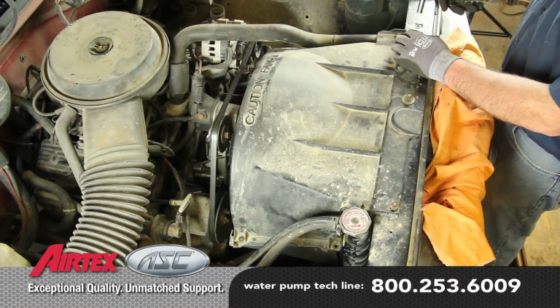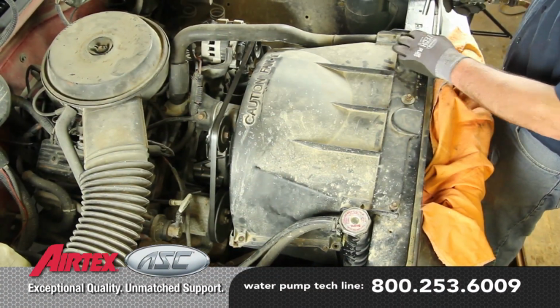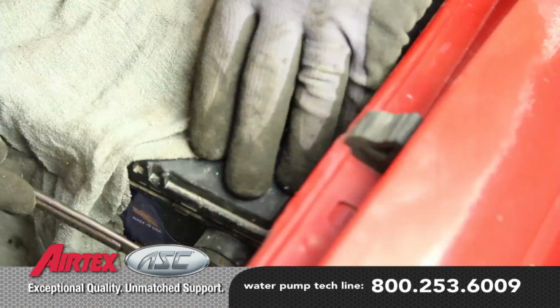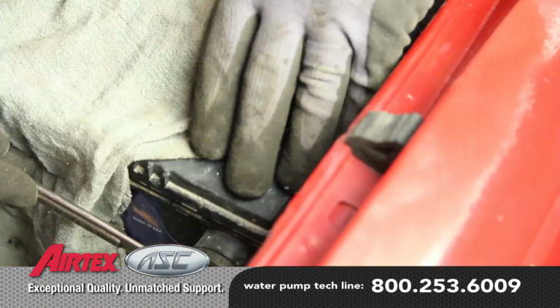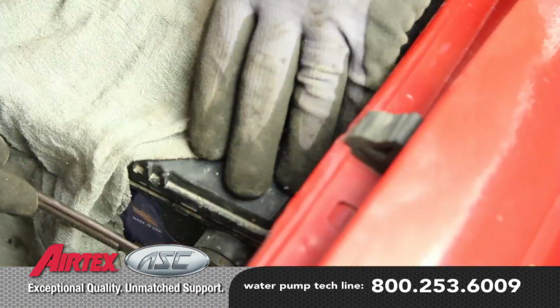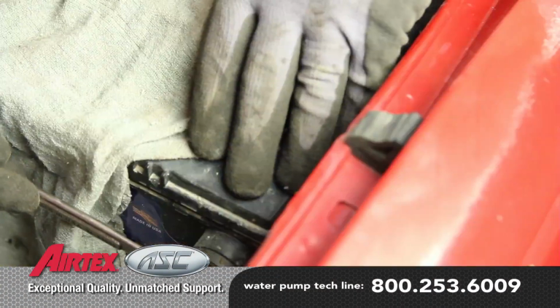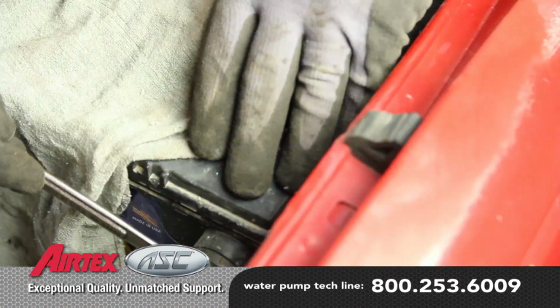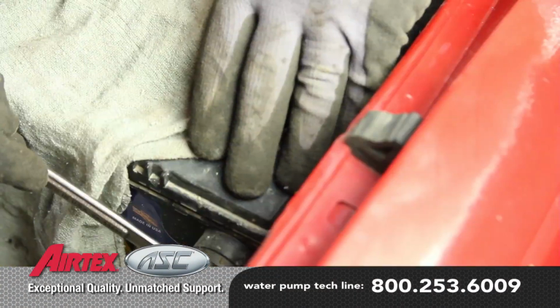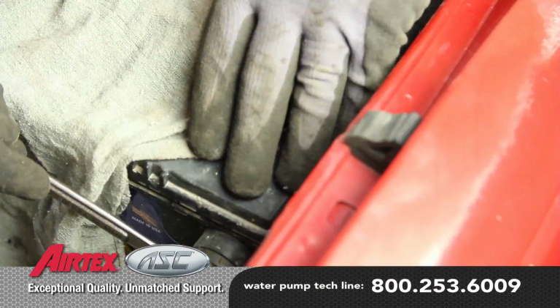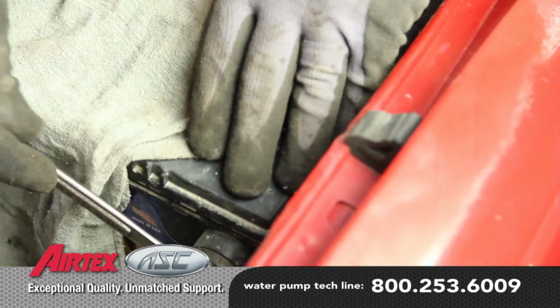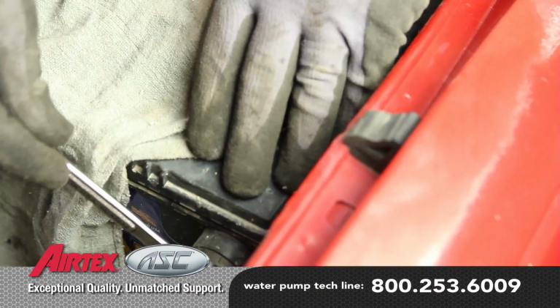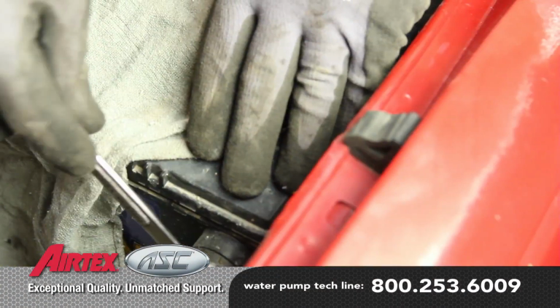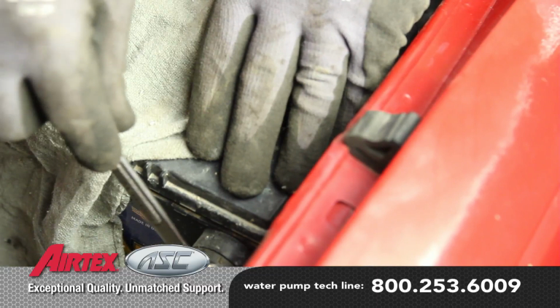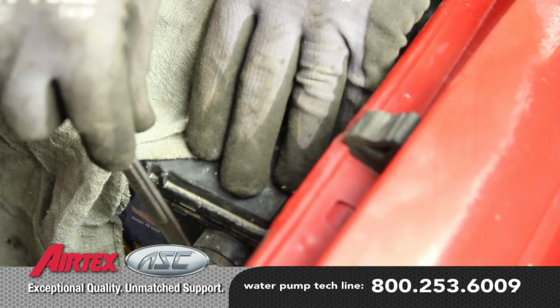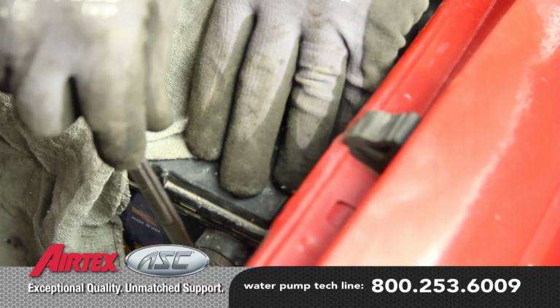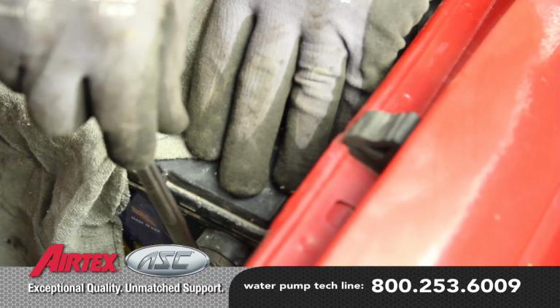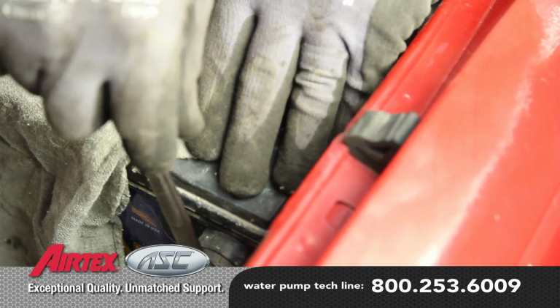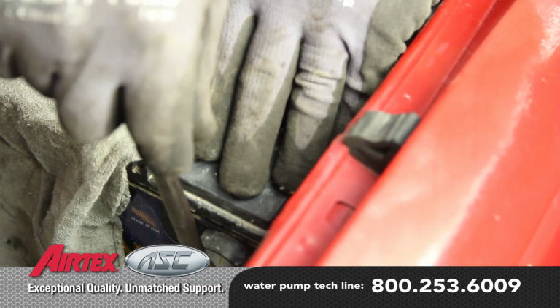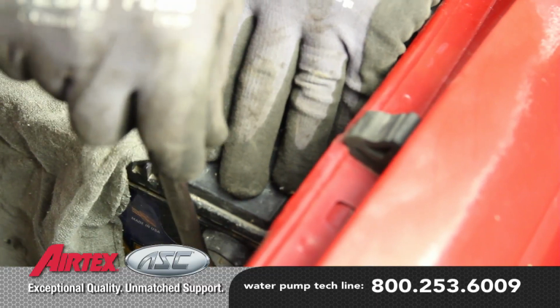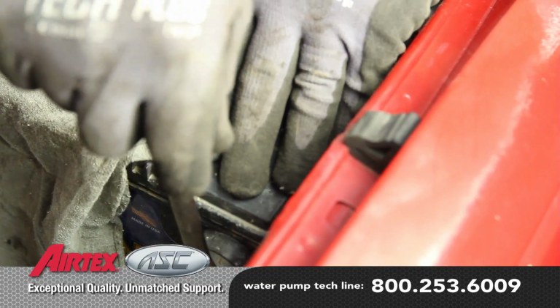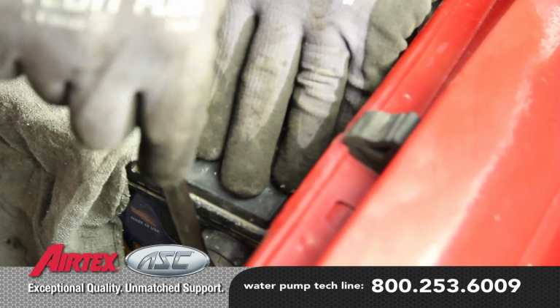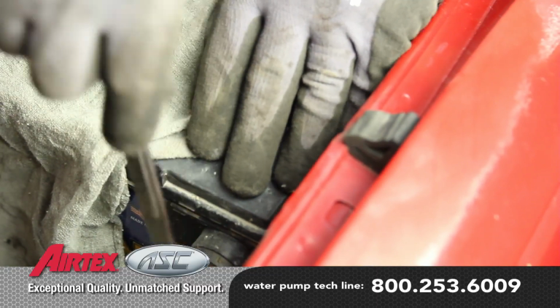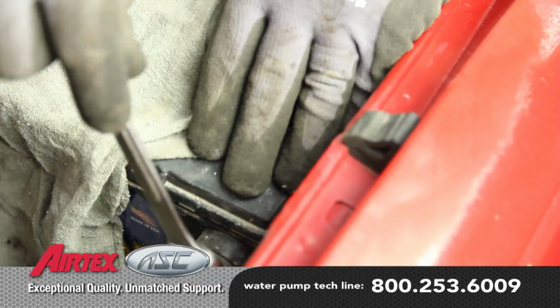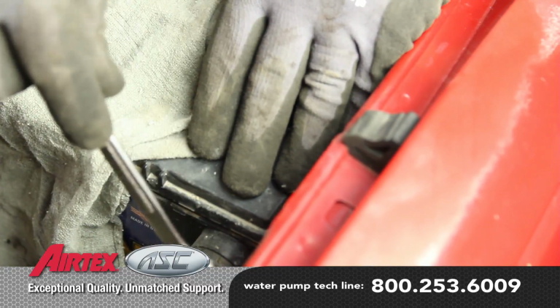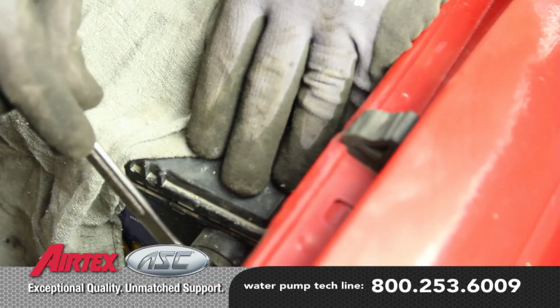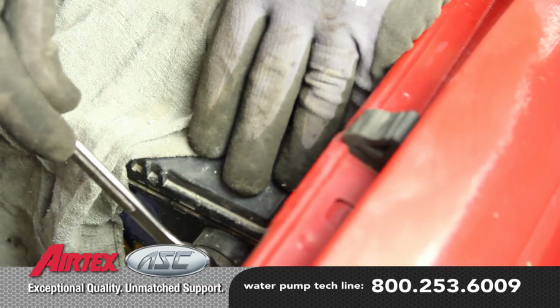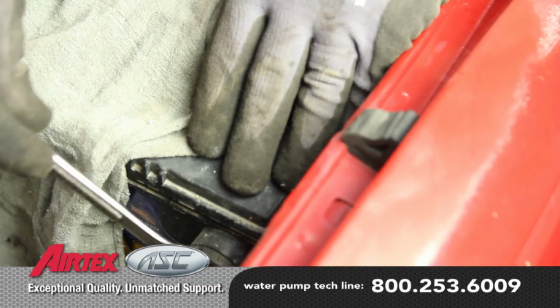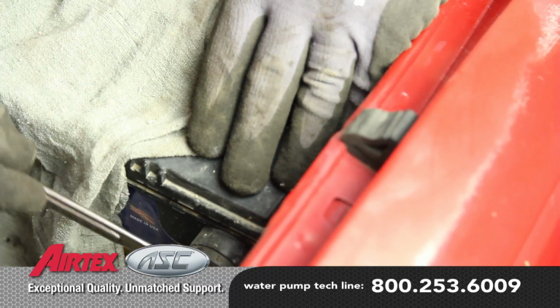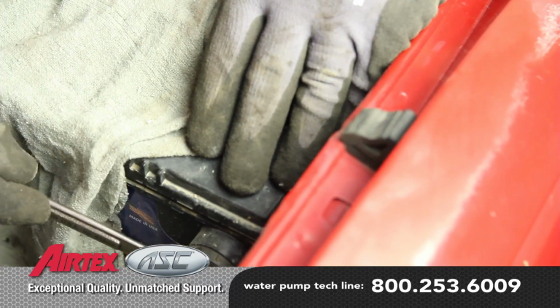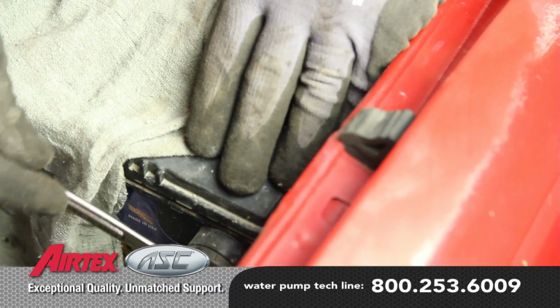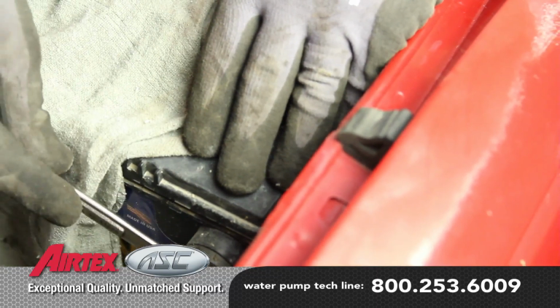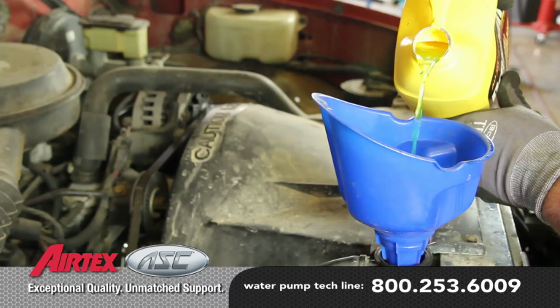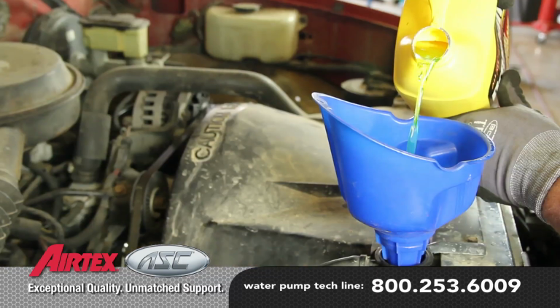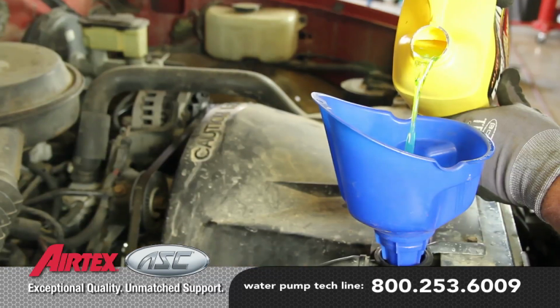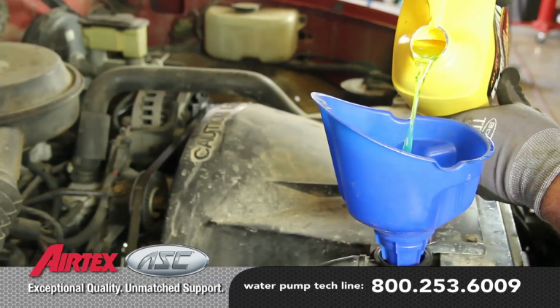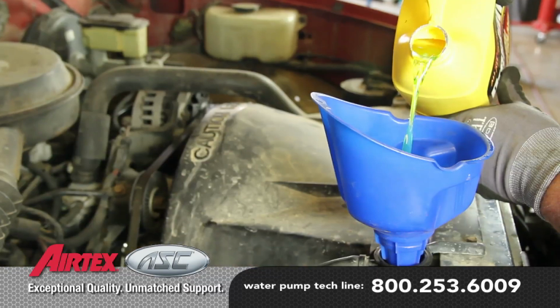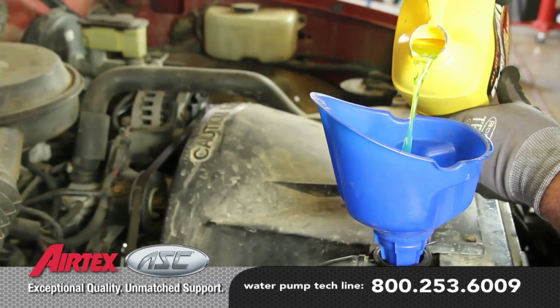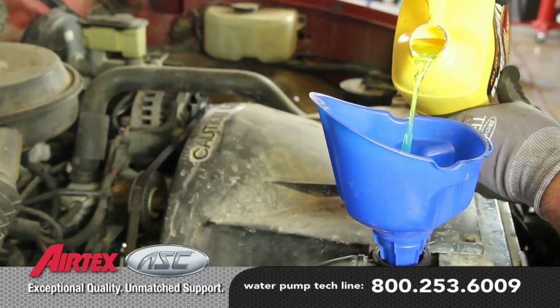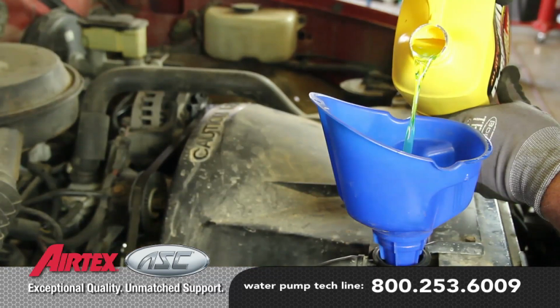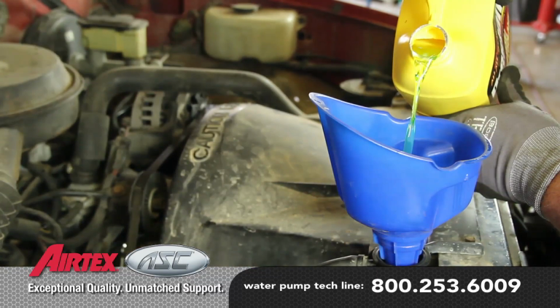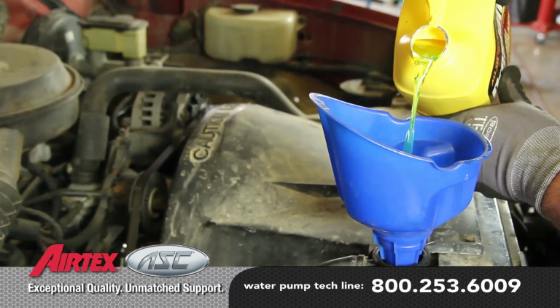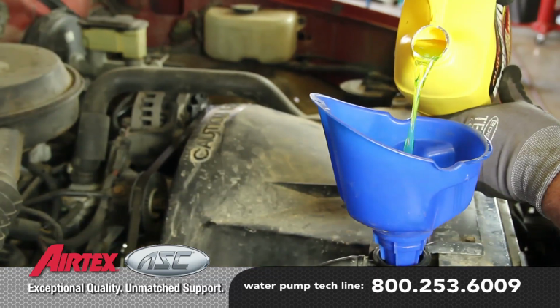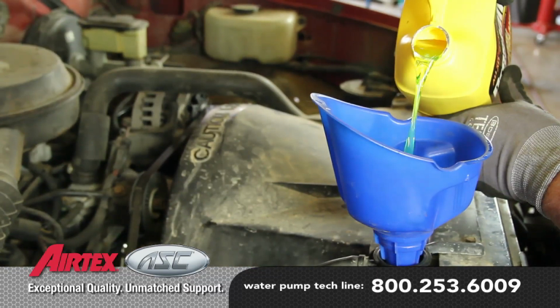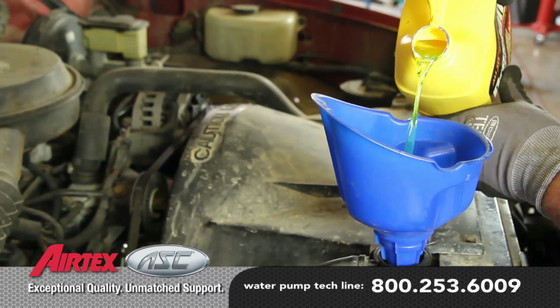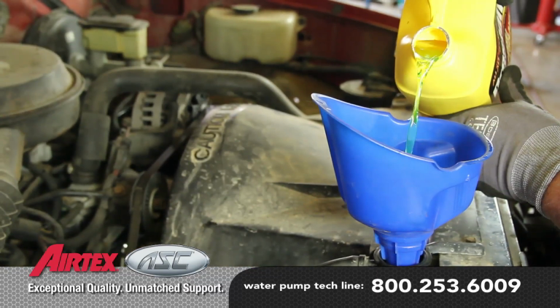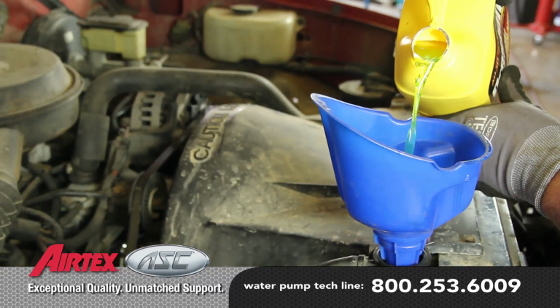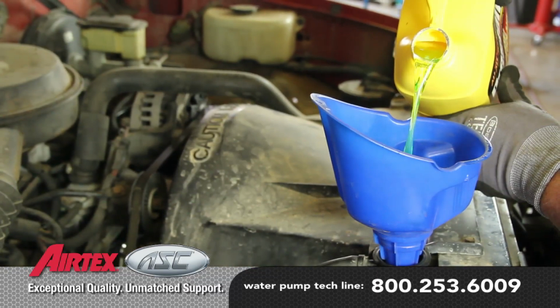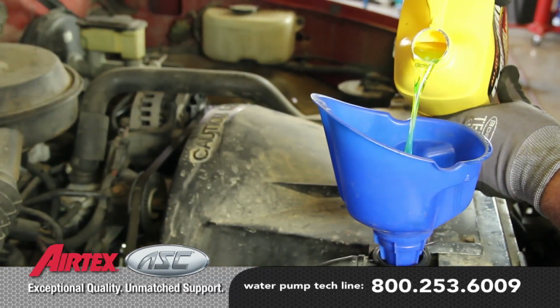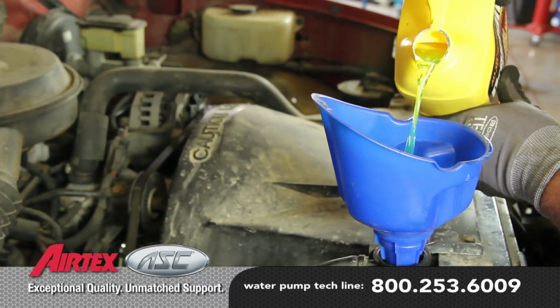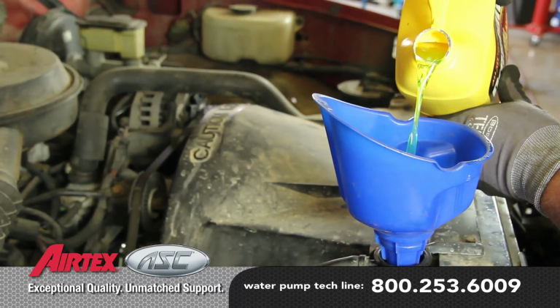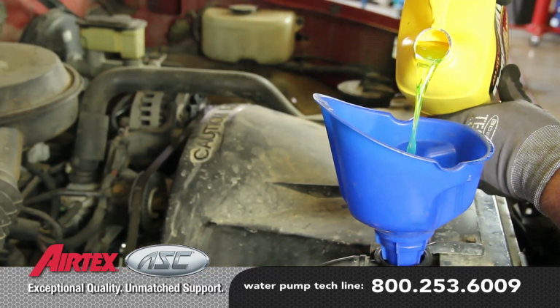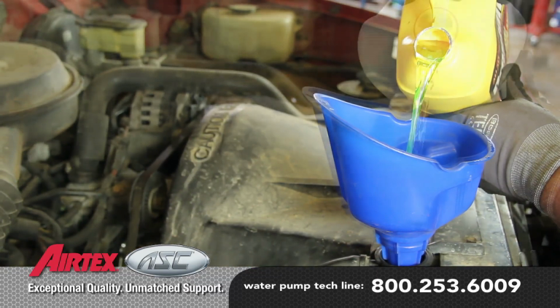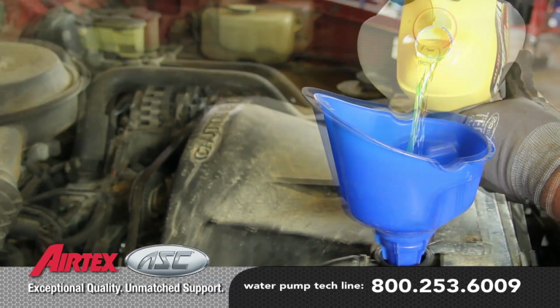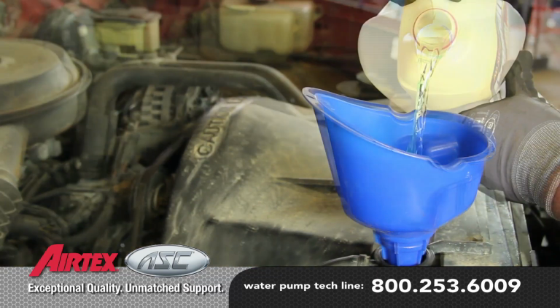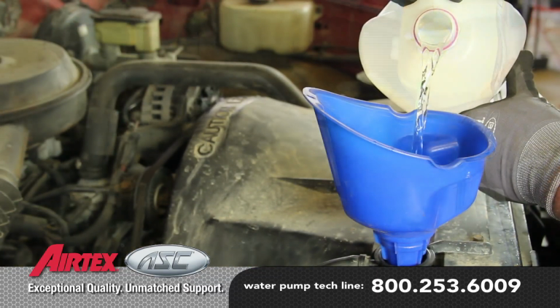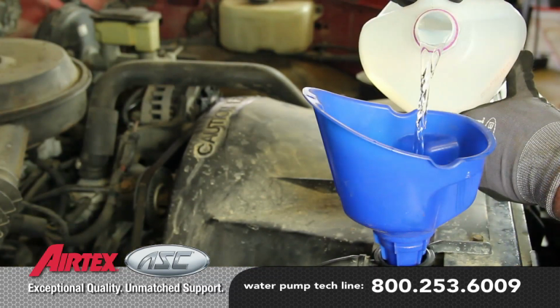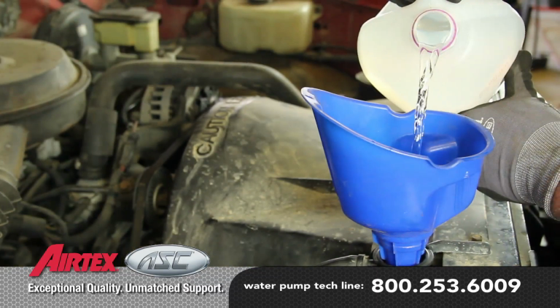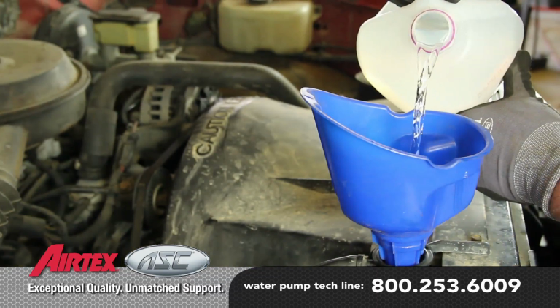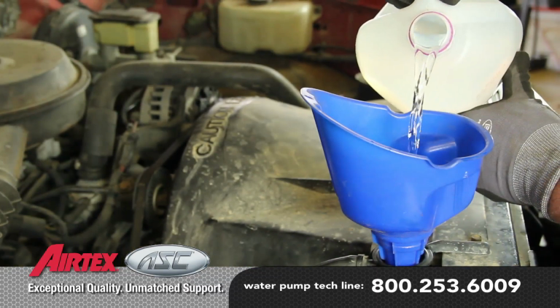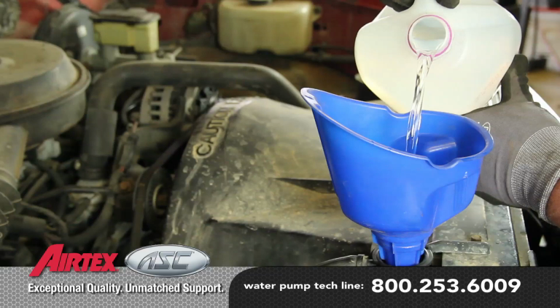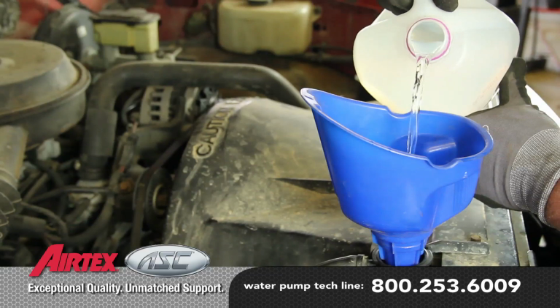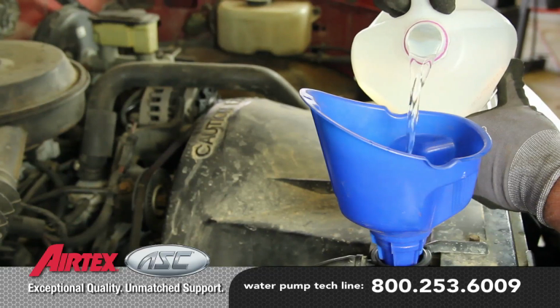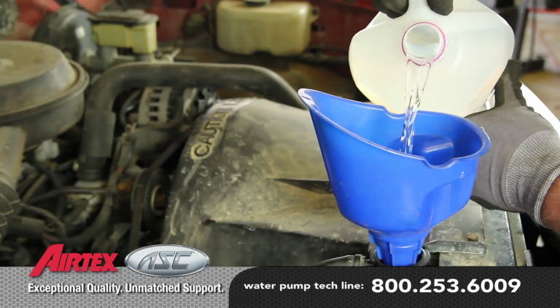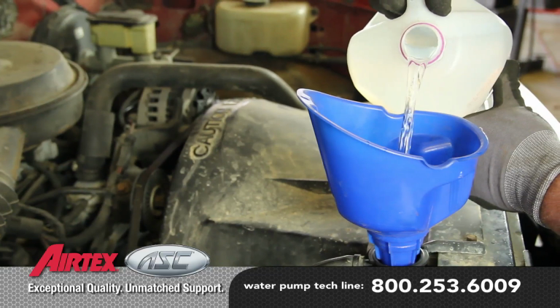With the repair complete, reattach the negative battery cable. Fill the system with a 50-50 blend of coolant and distilled water.